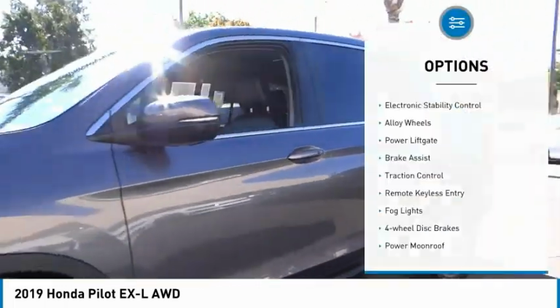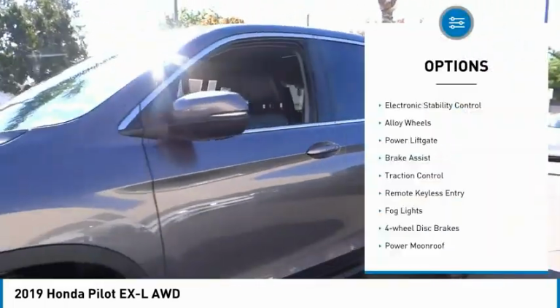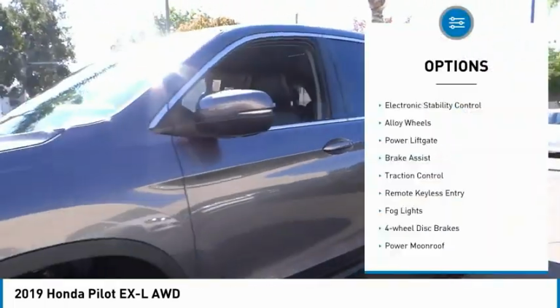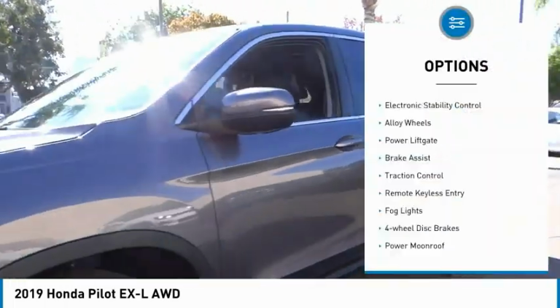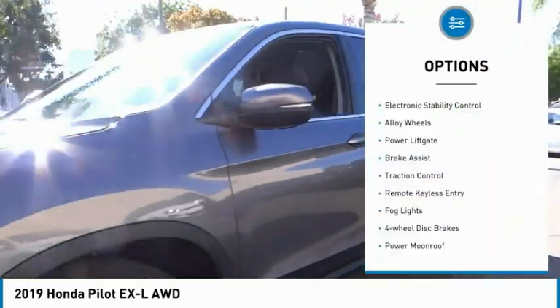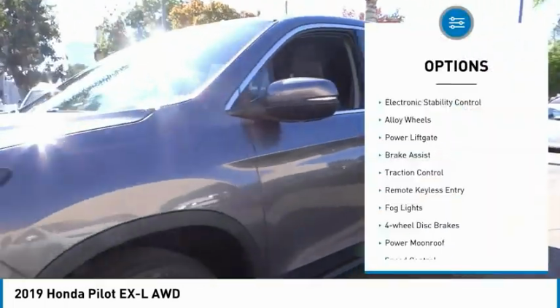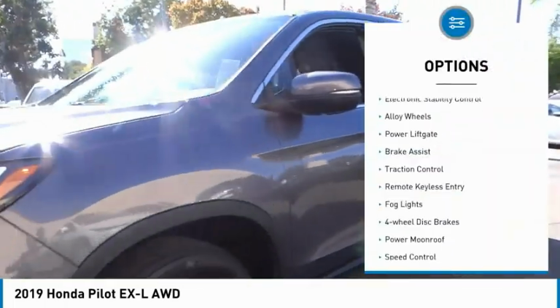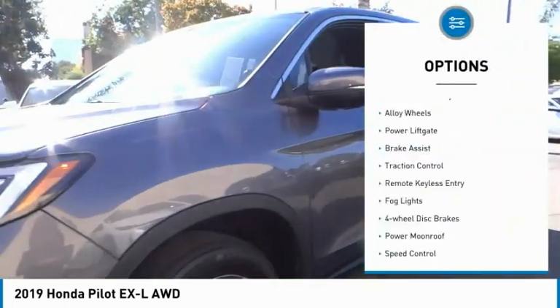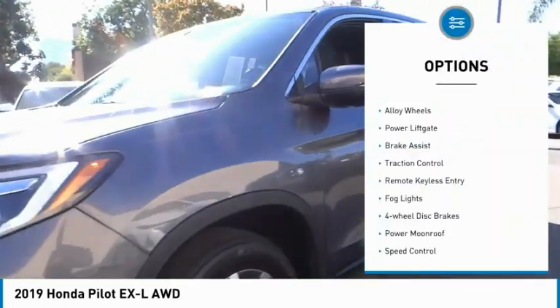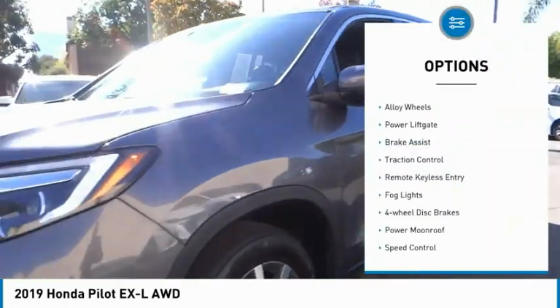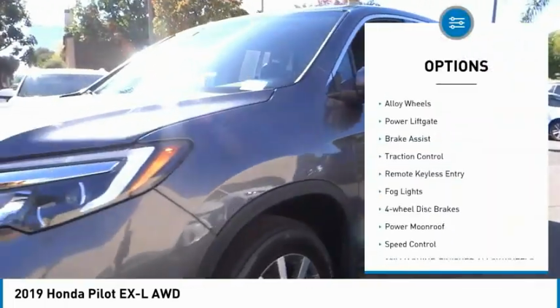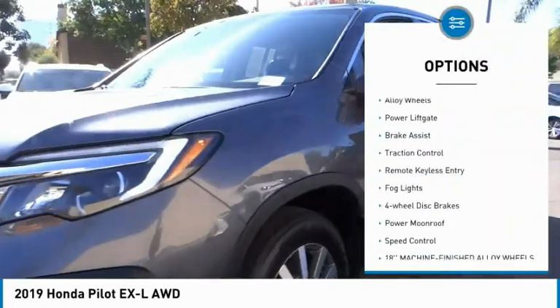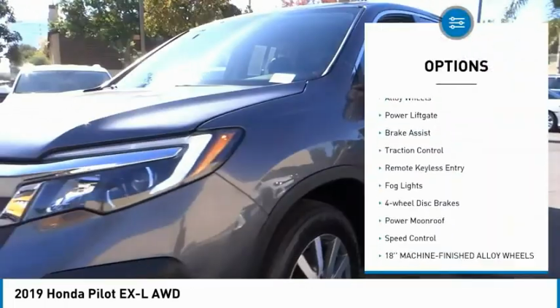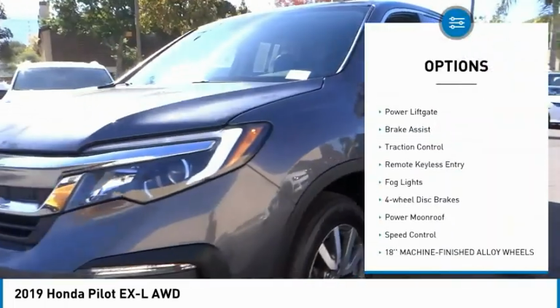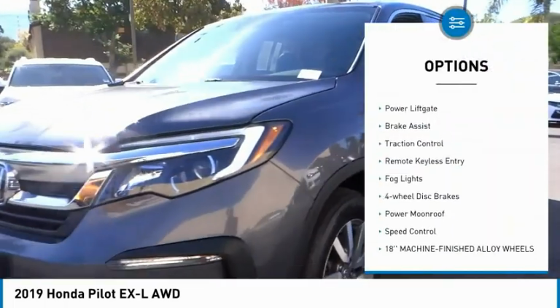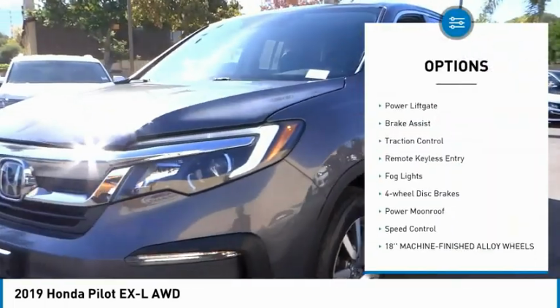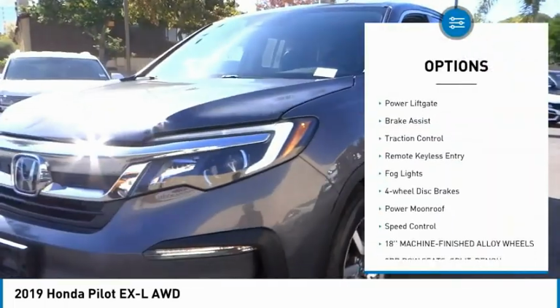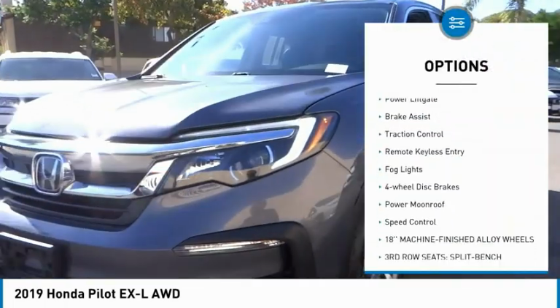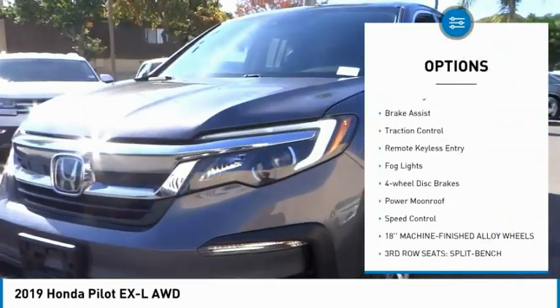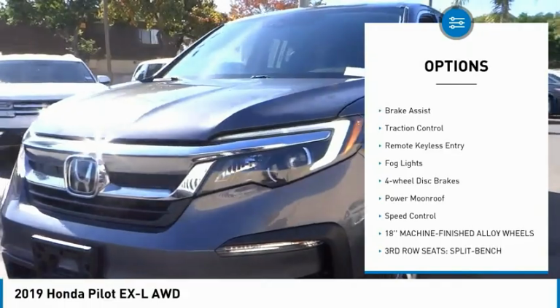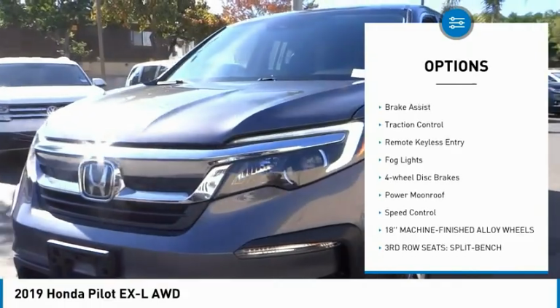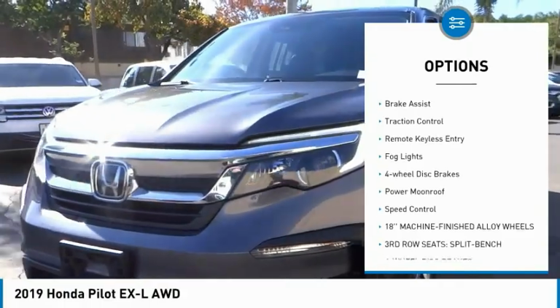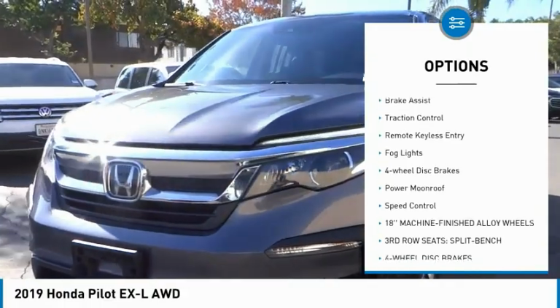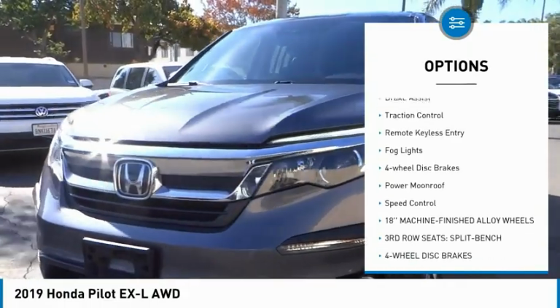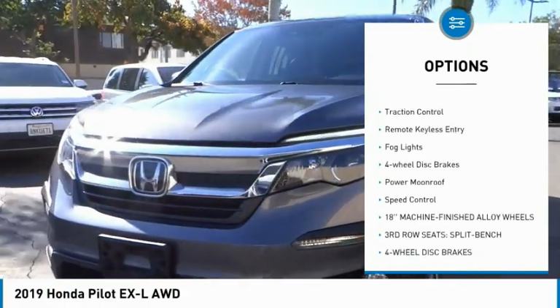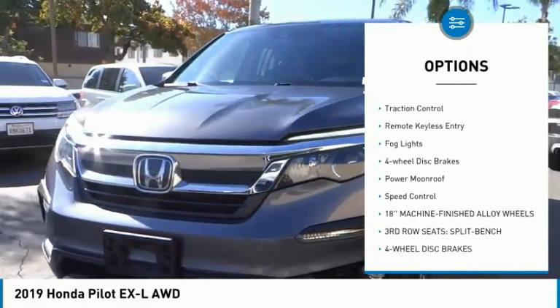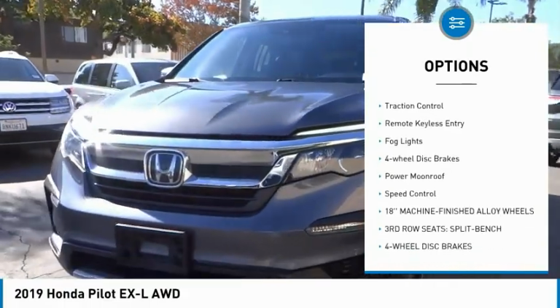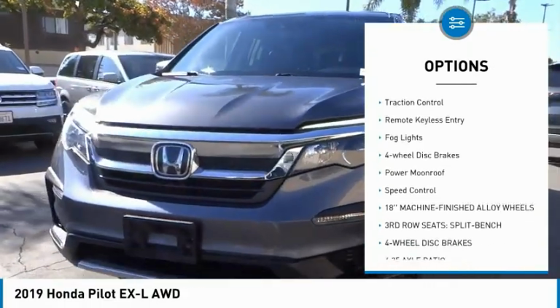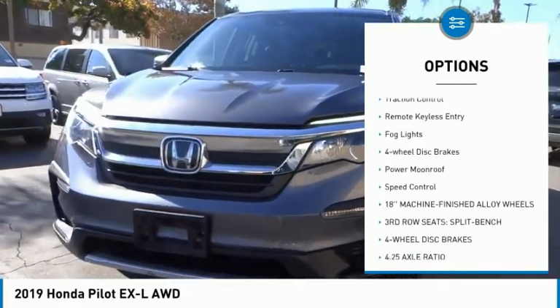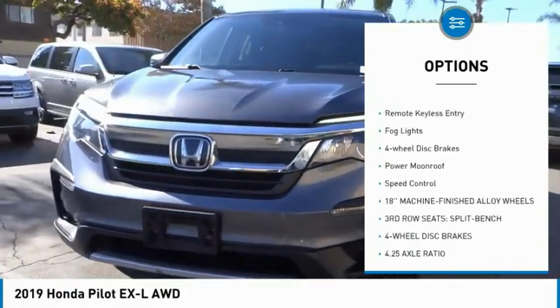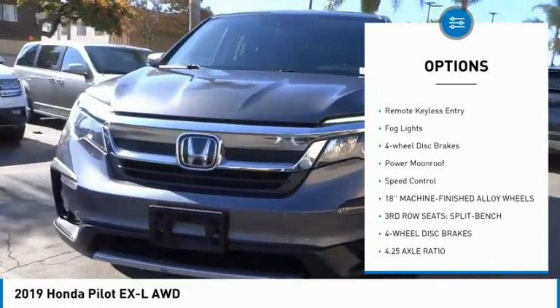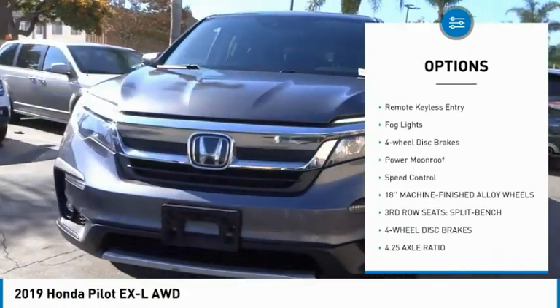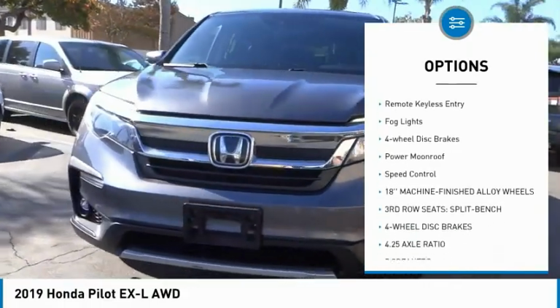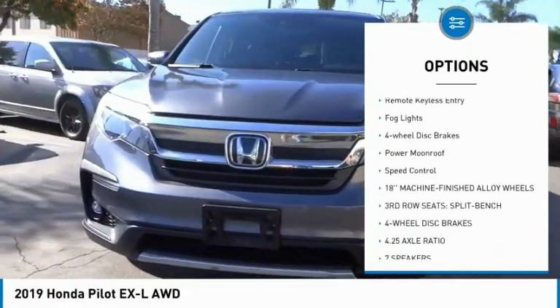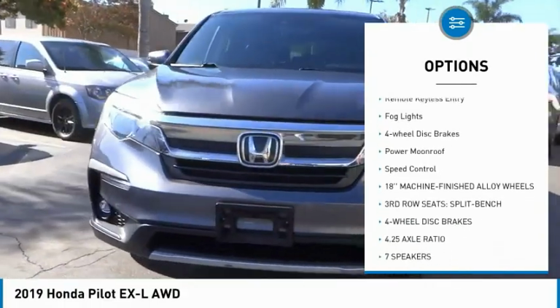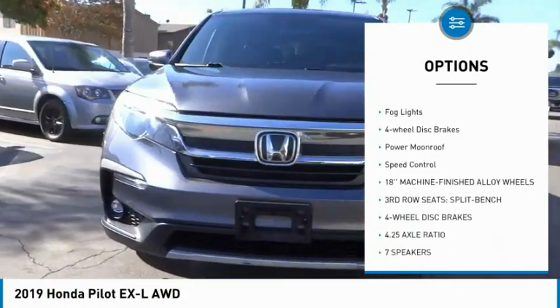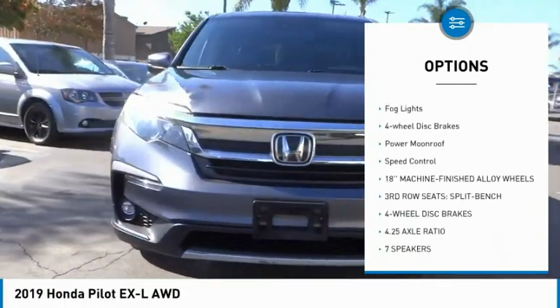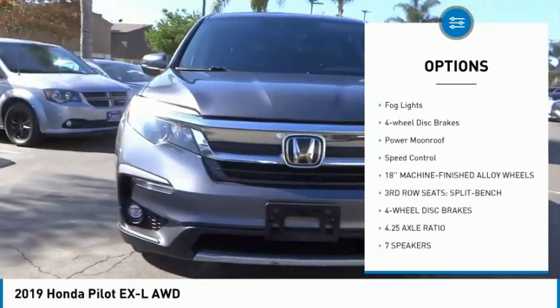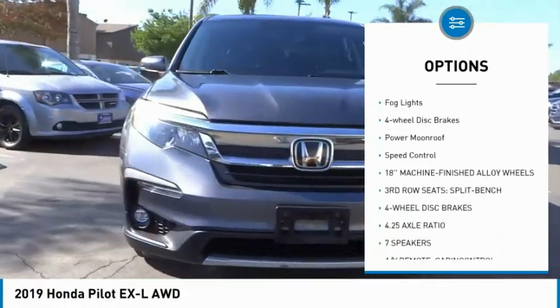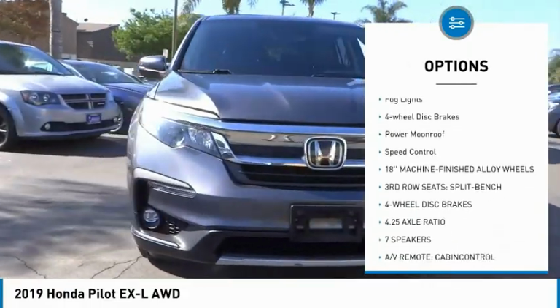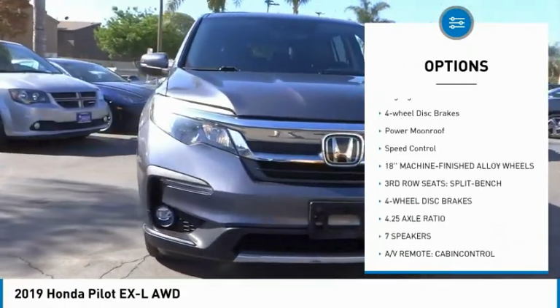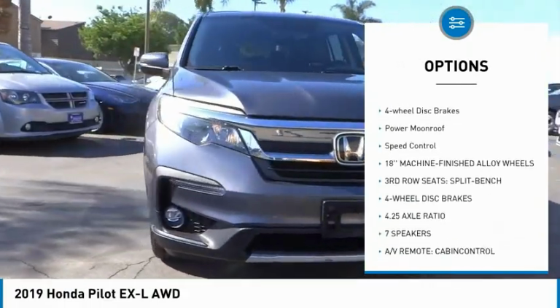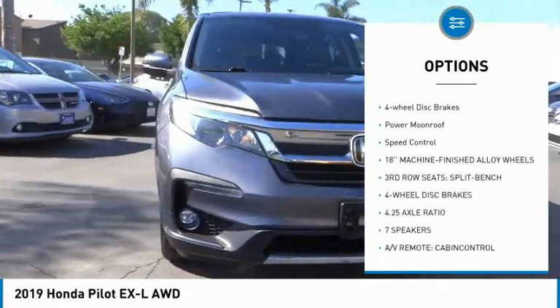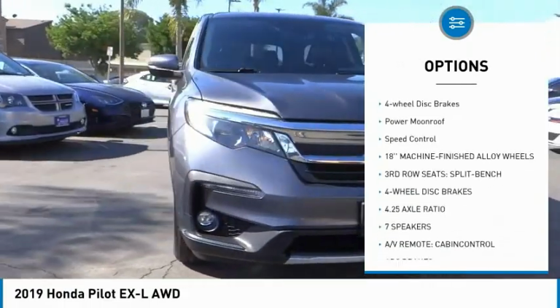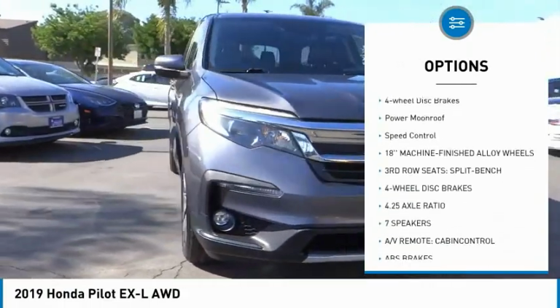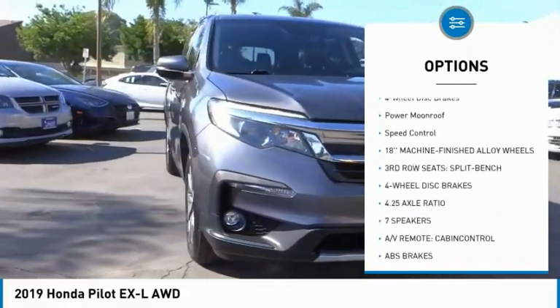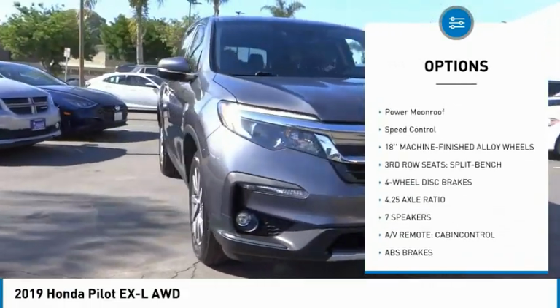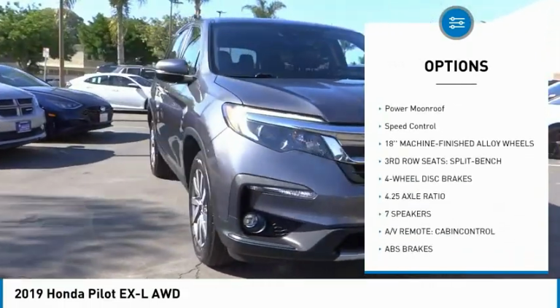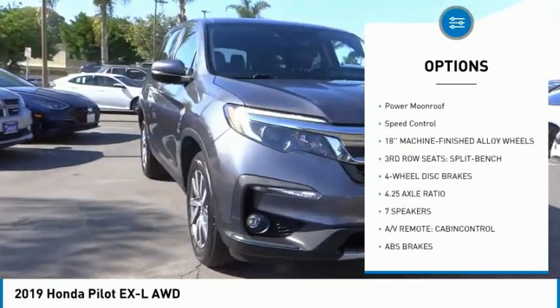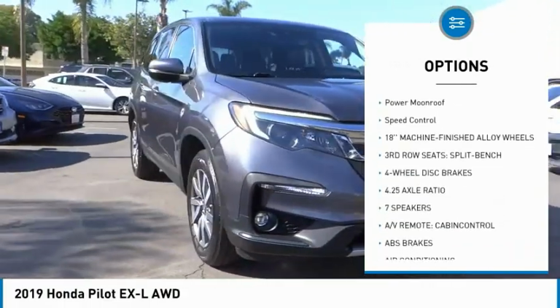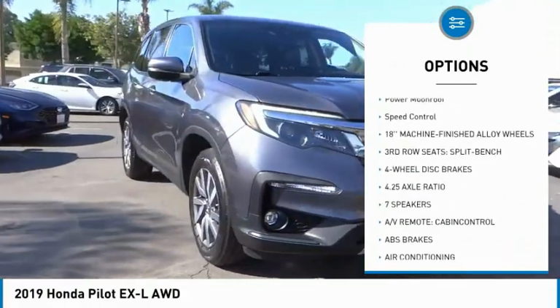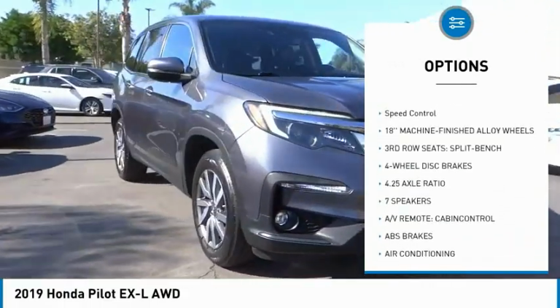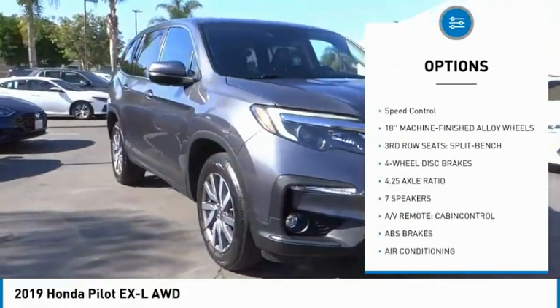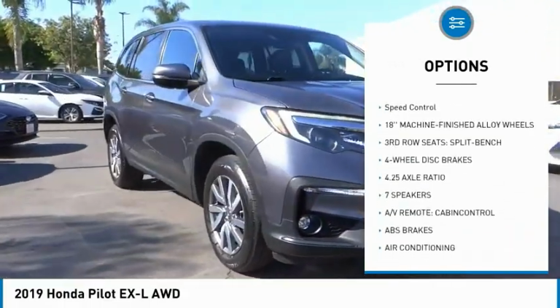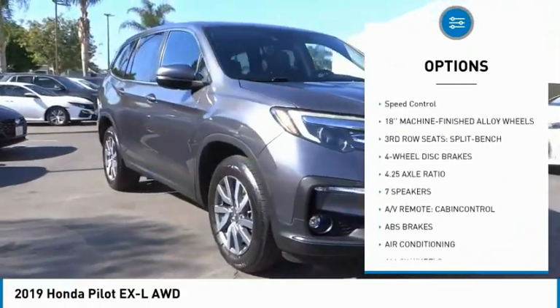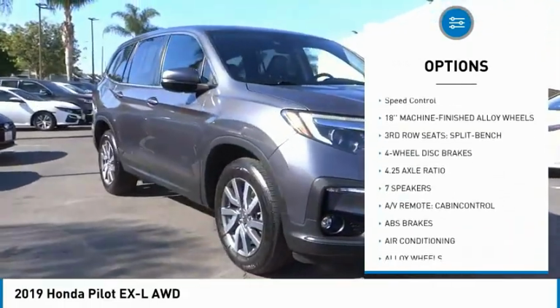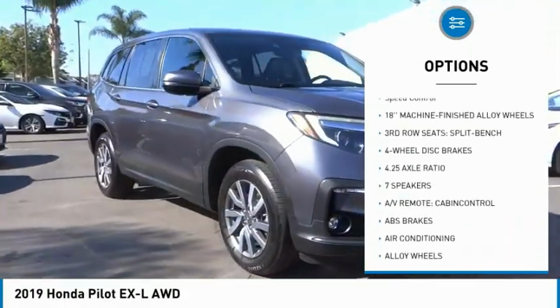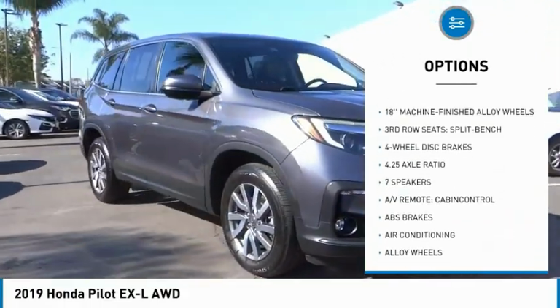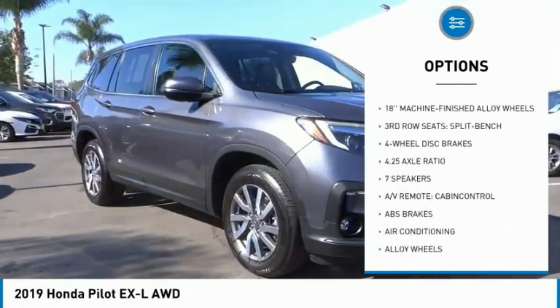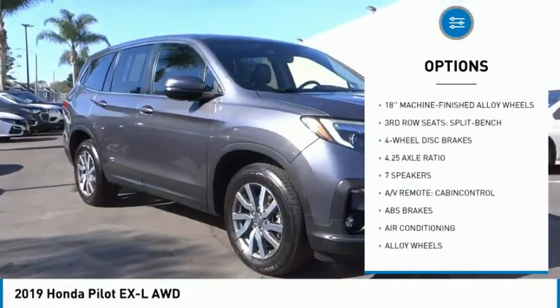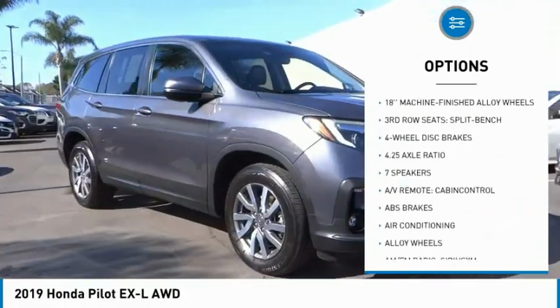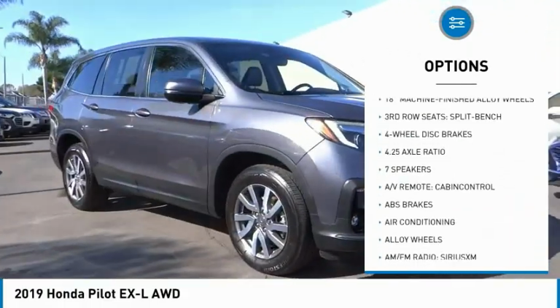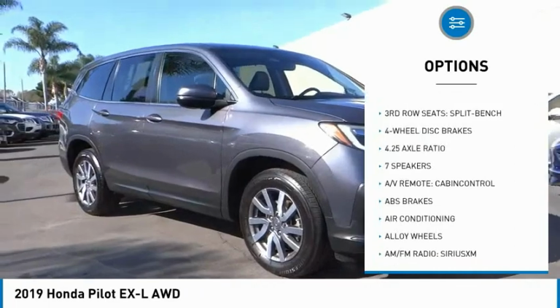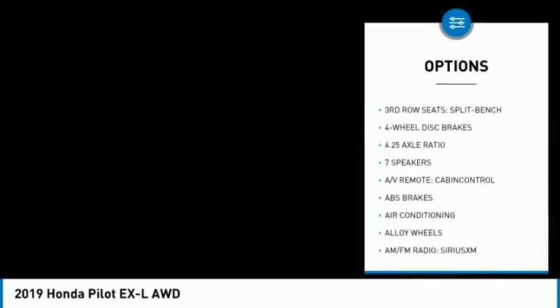Electronic stability control. Alloy wheels. Power liftgate. Brake assist. Traction control. Remote keyless entry.